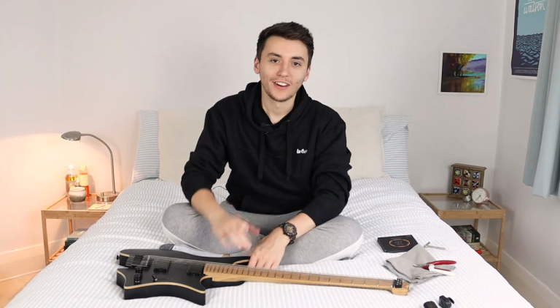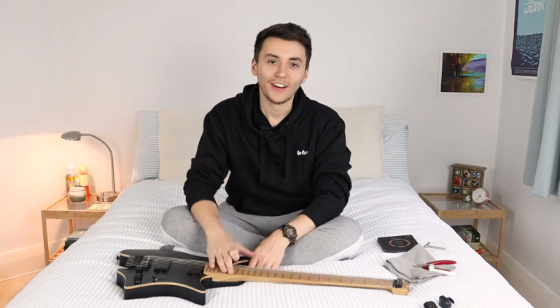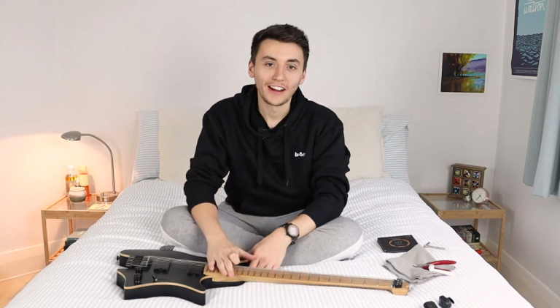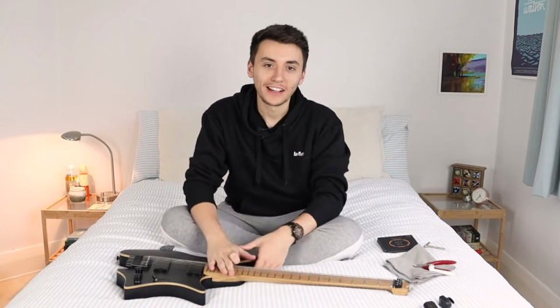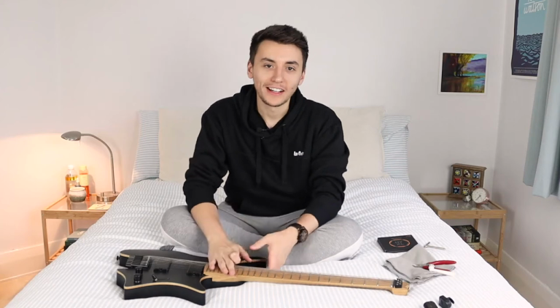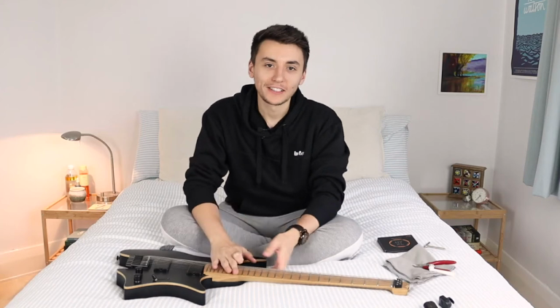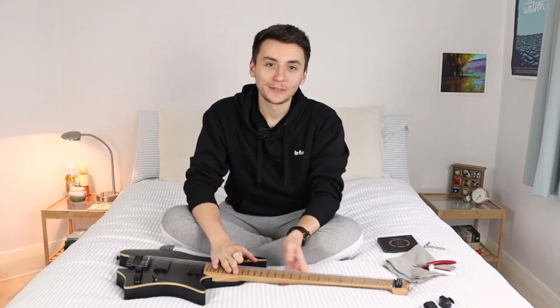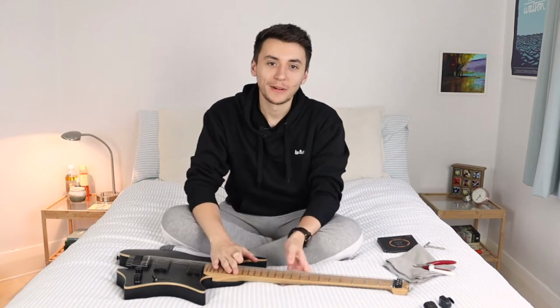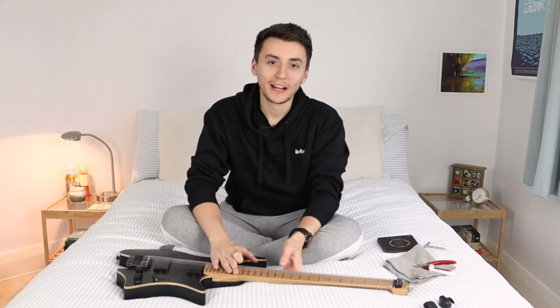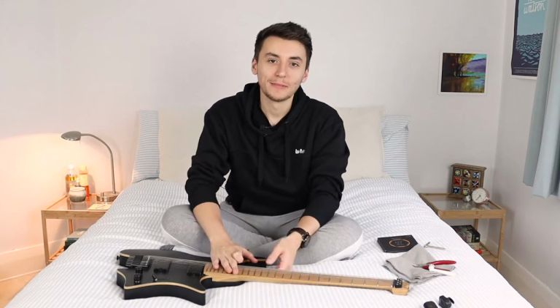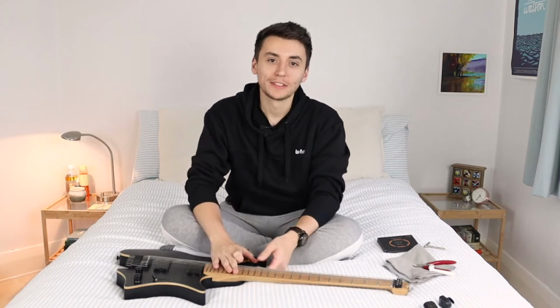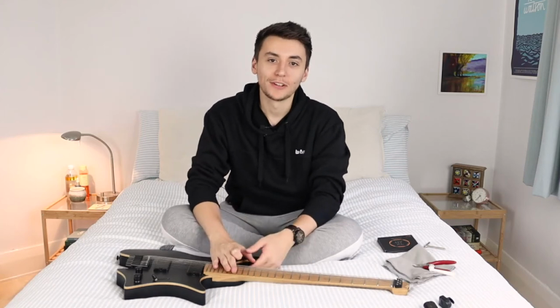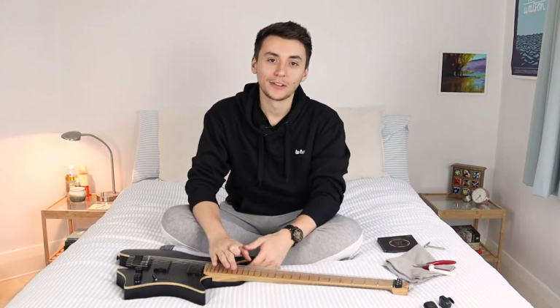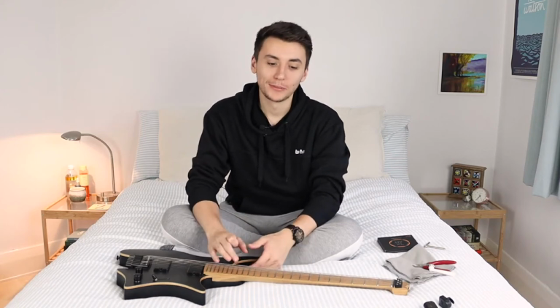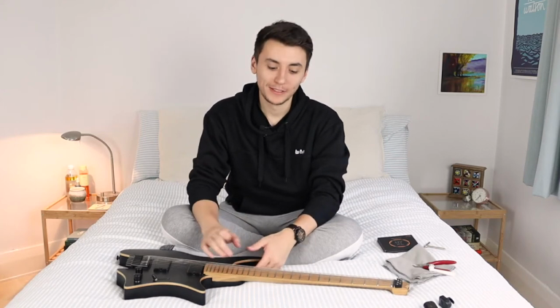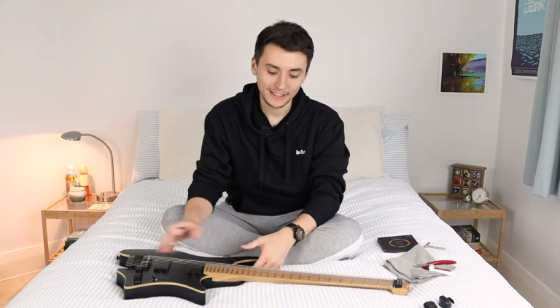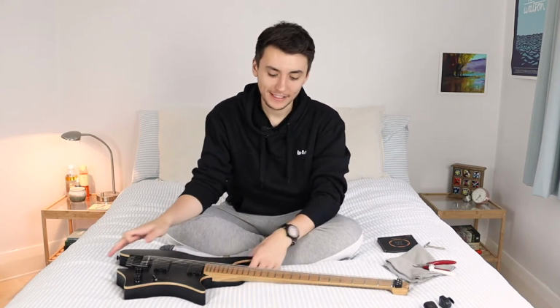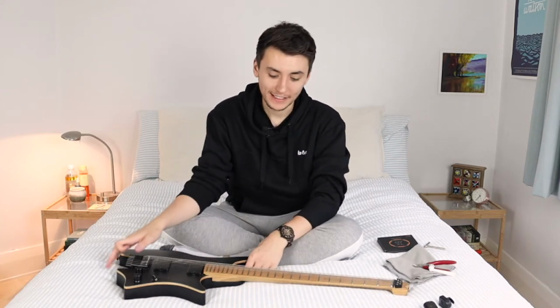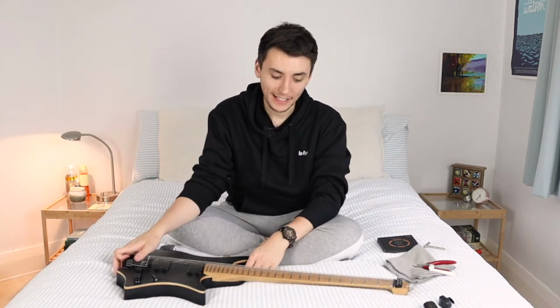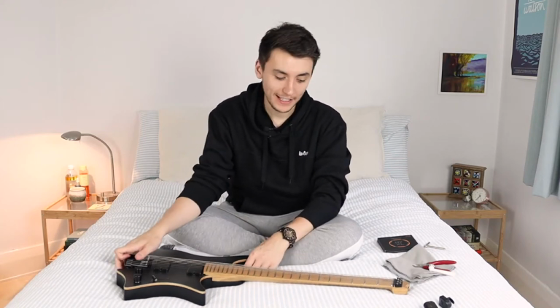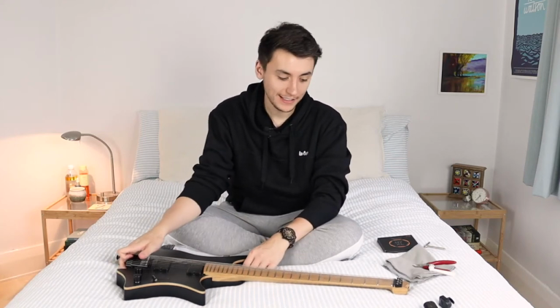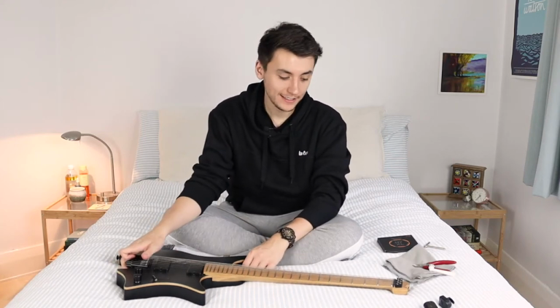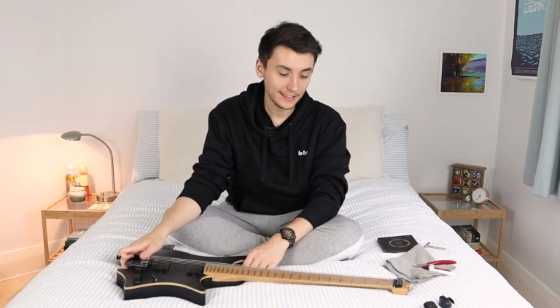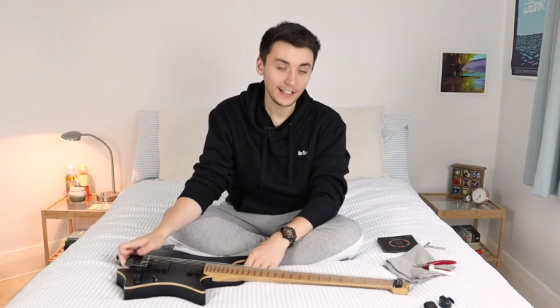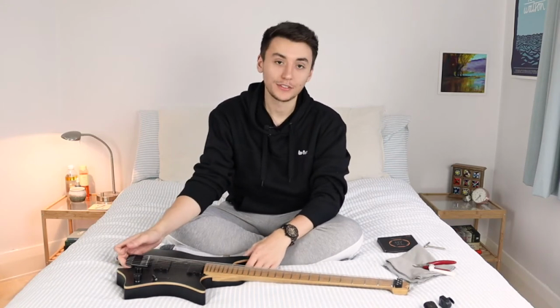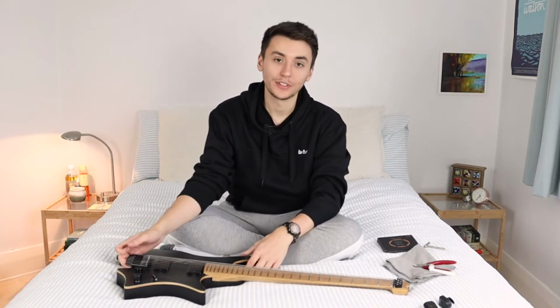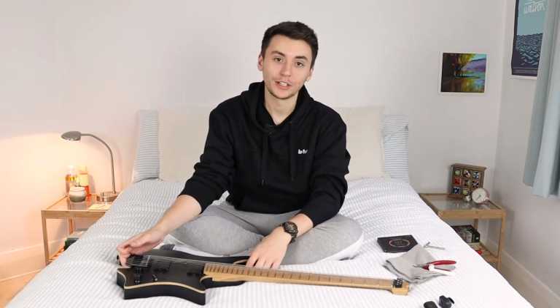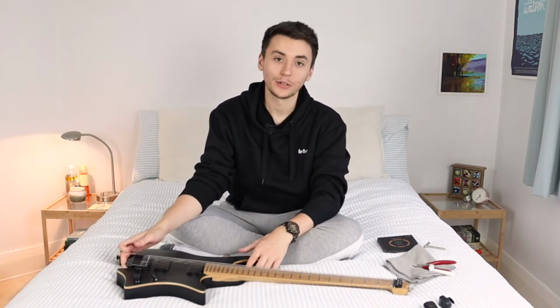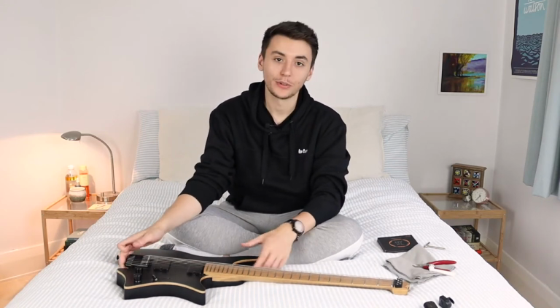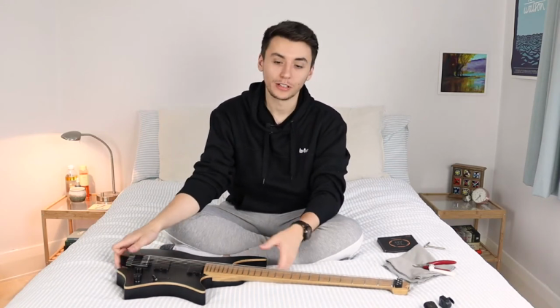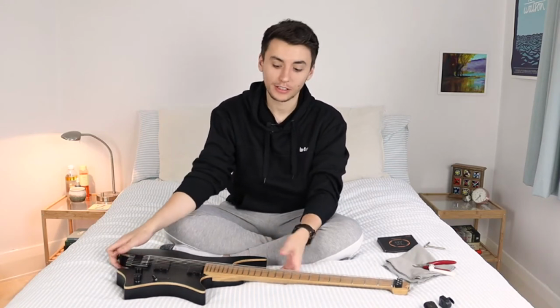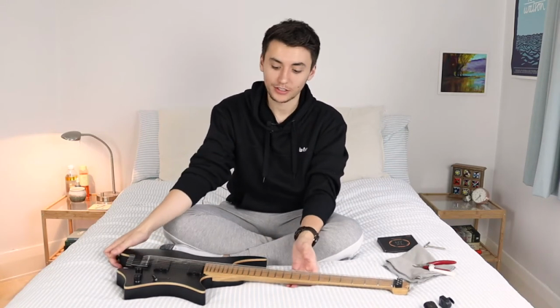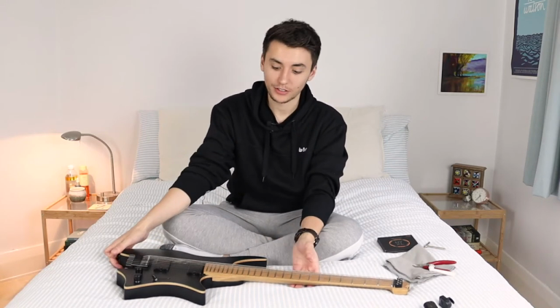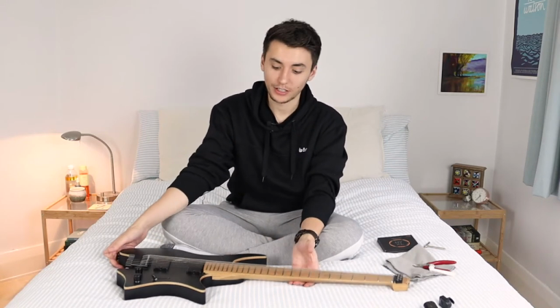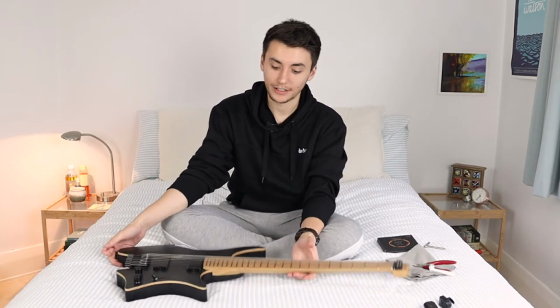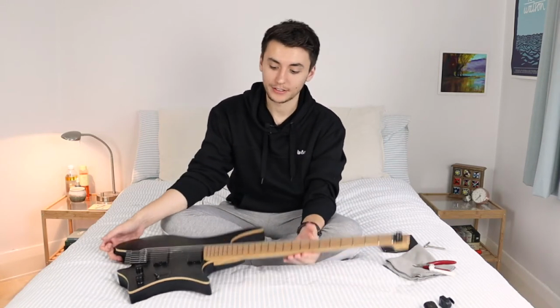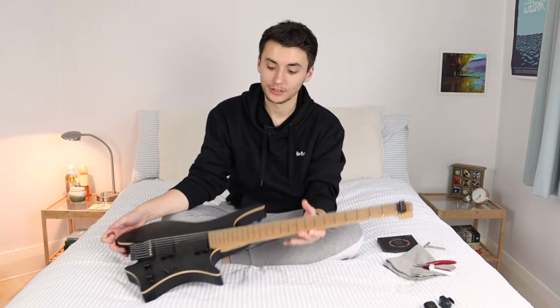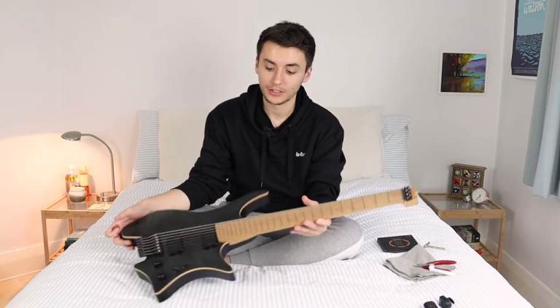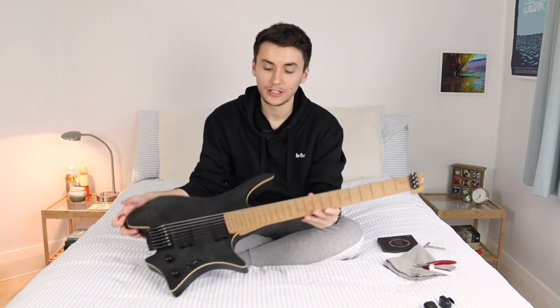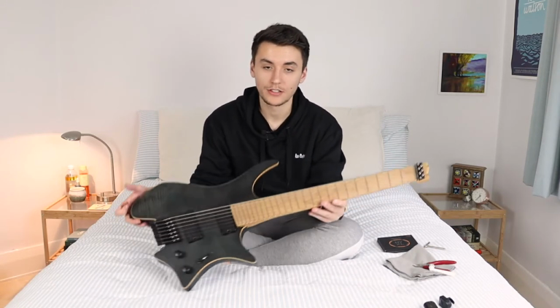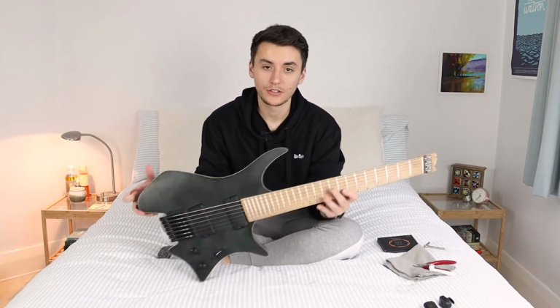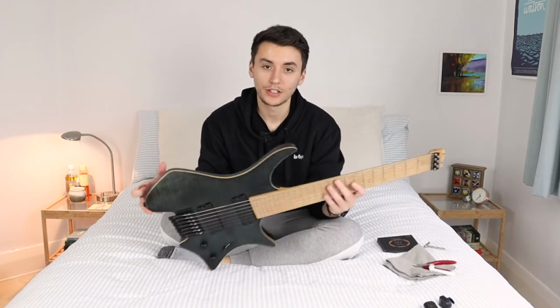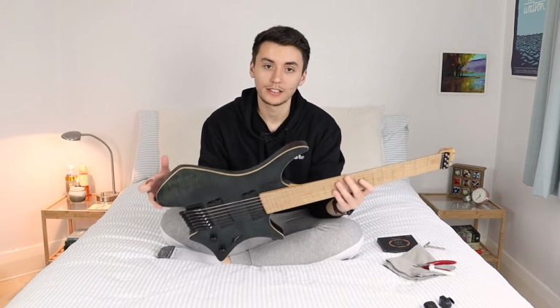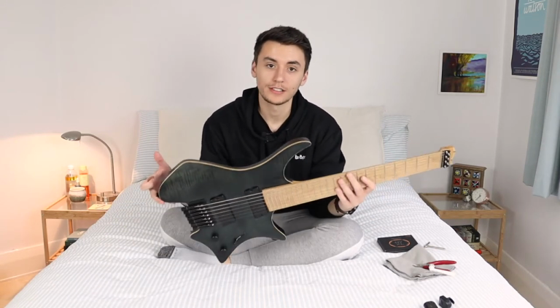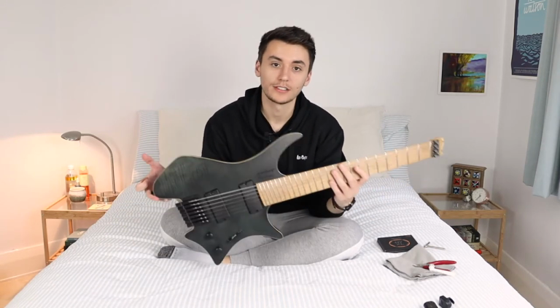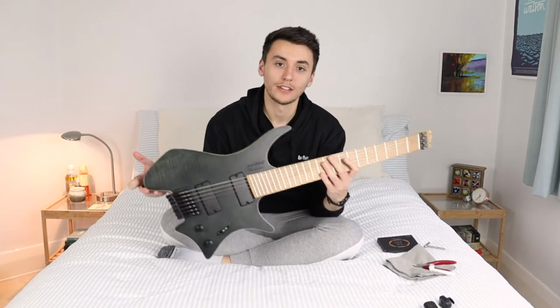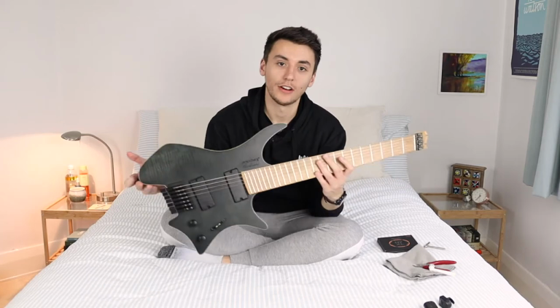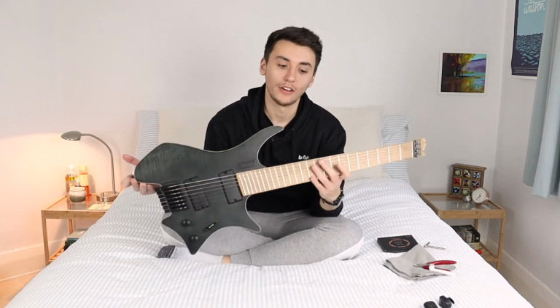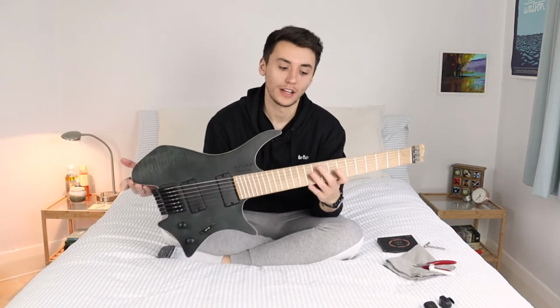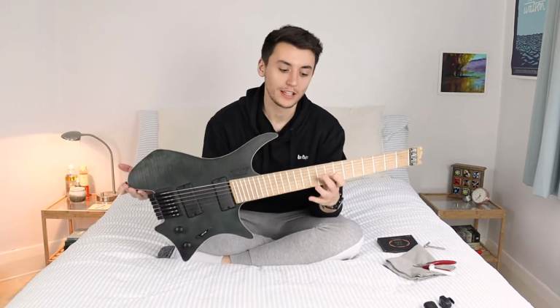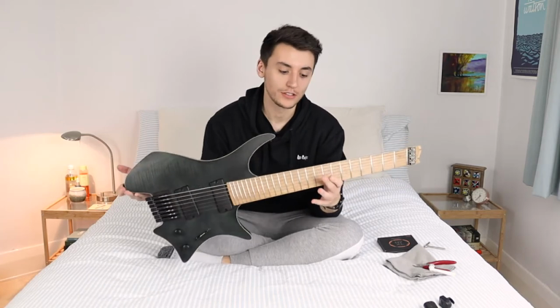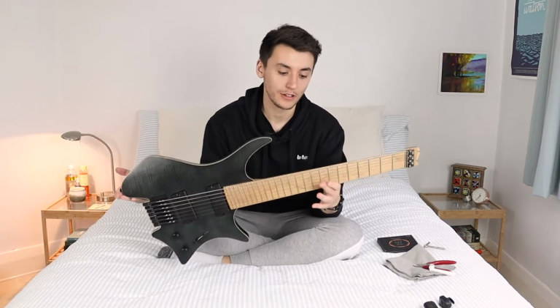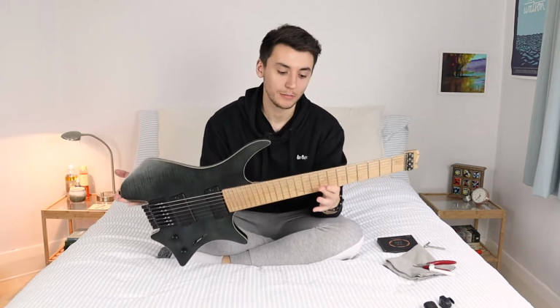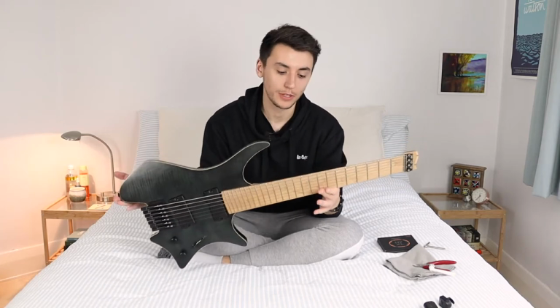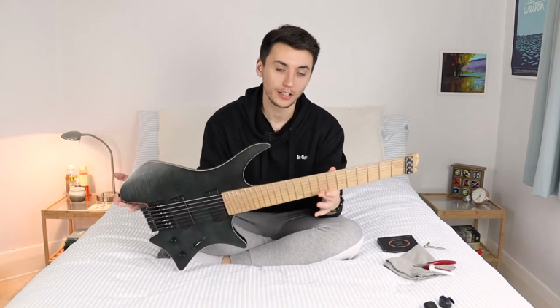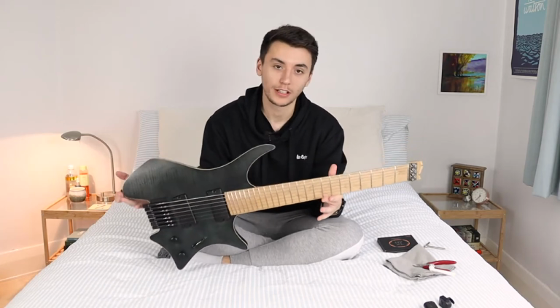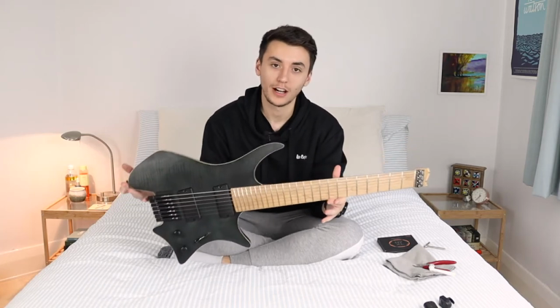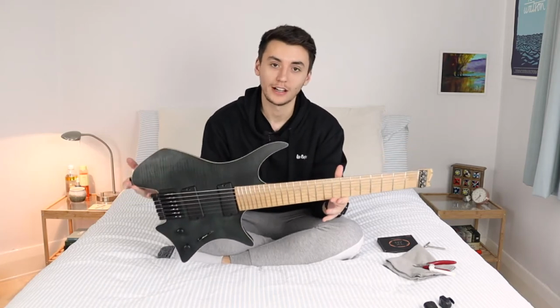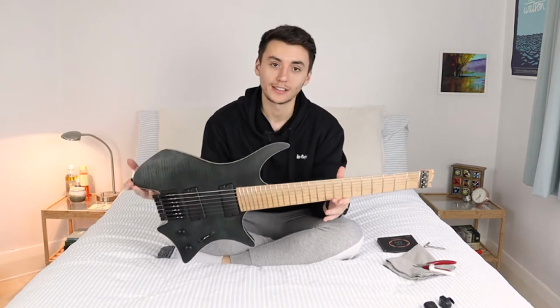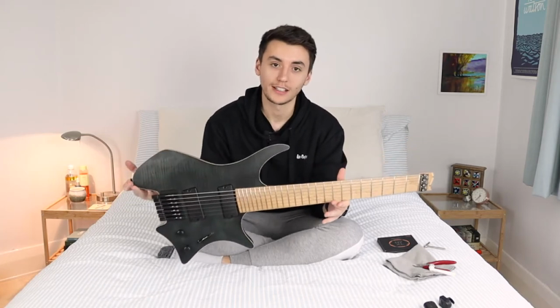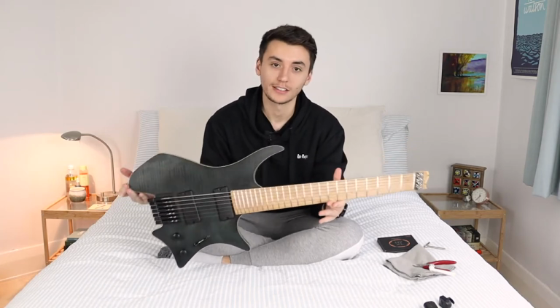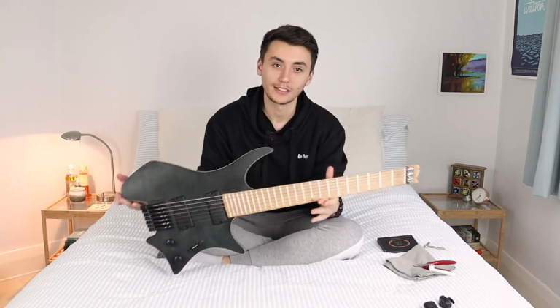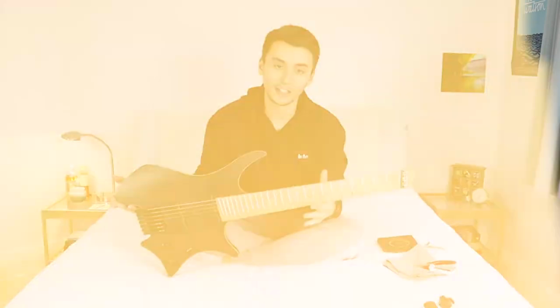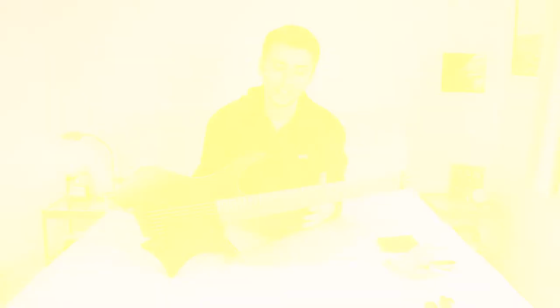Alright guys, my name is Conor Kaminski and in today's video I'm going to show you how to change strings on a Strandberg hardtail guitar.